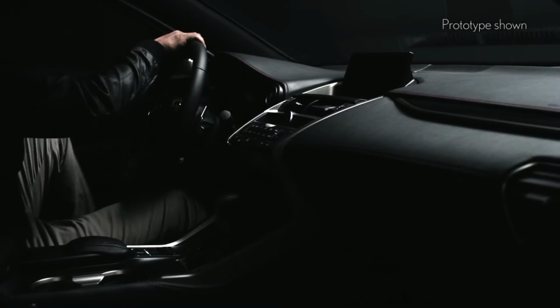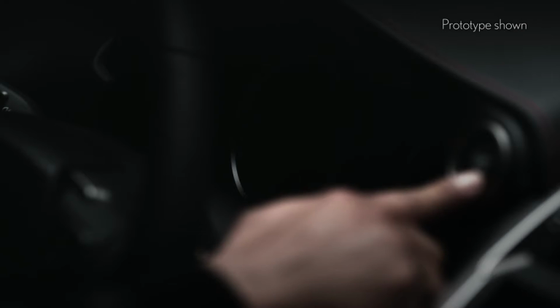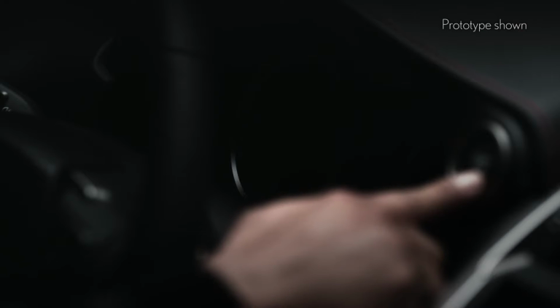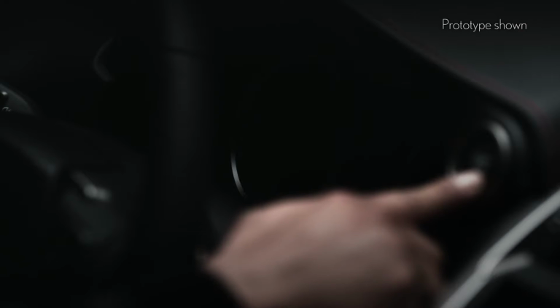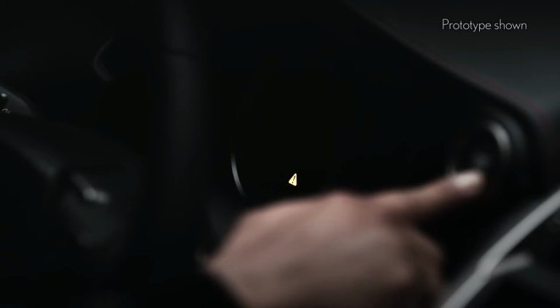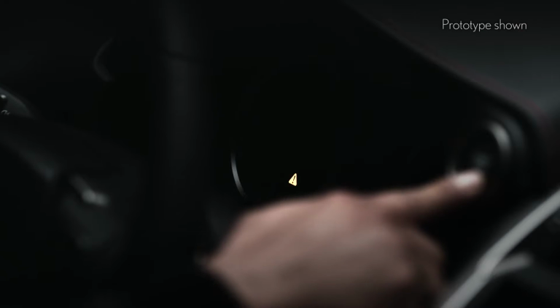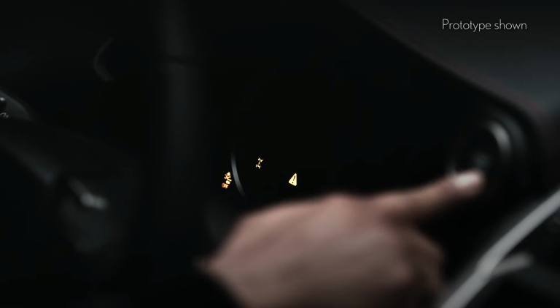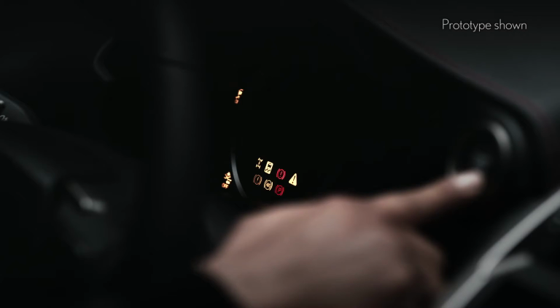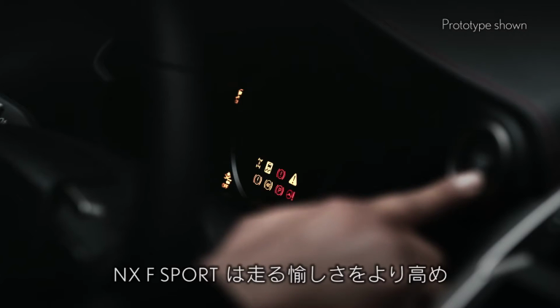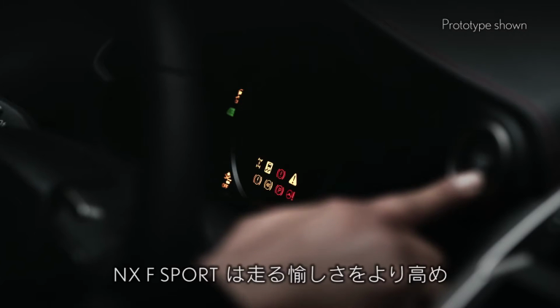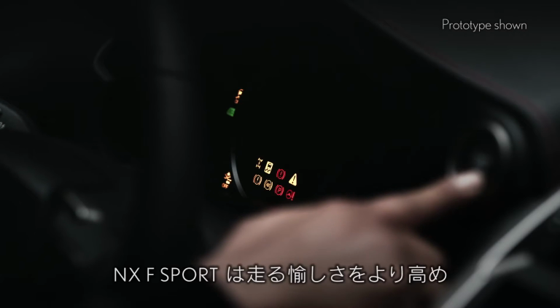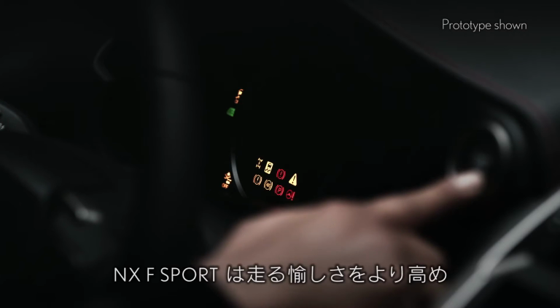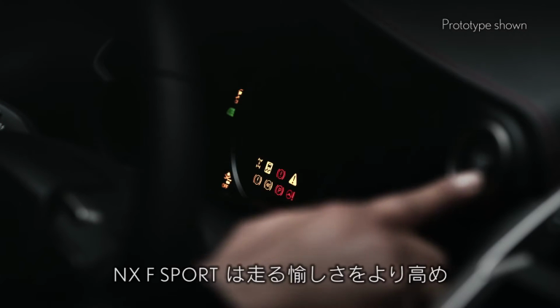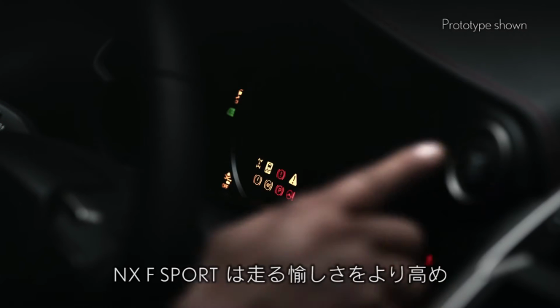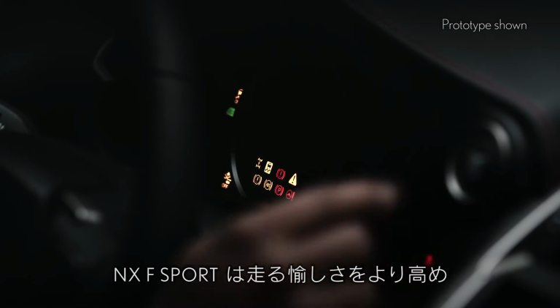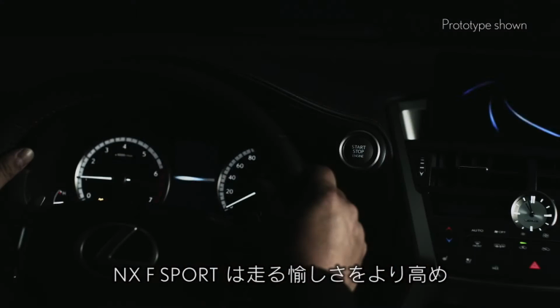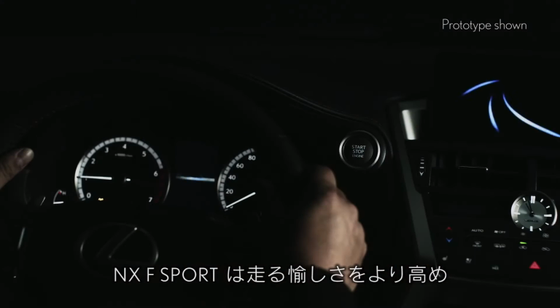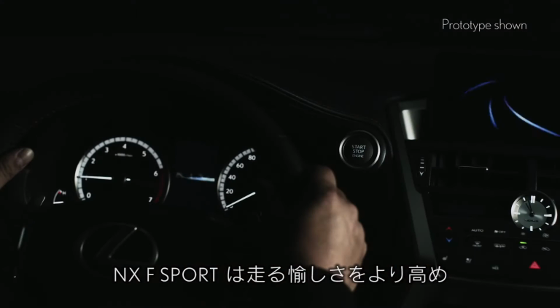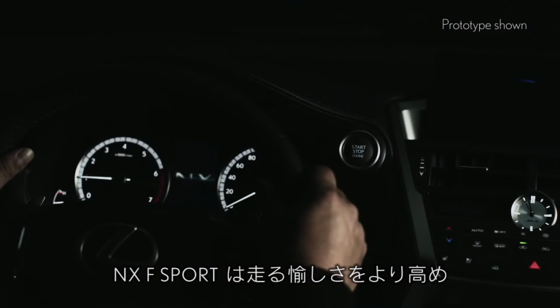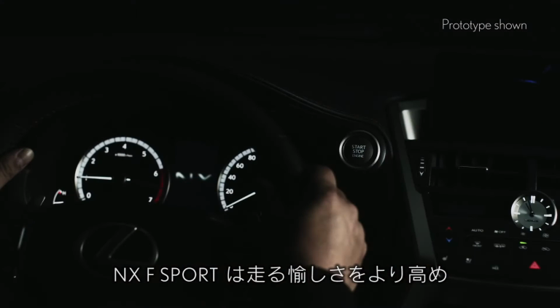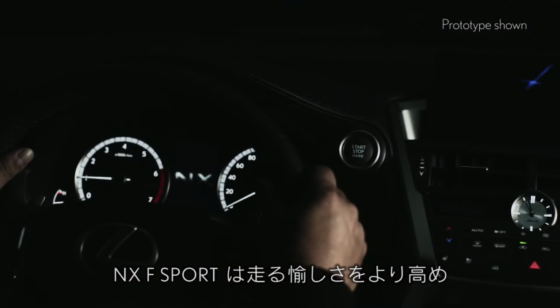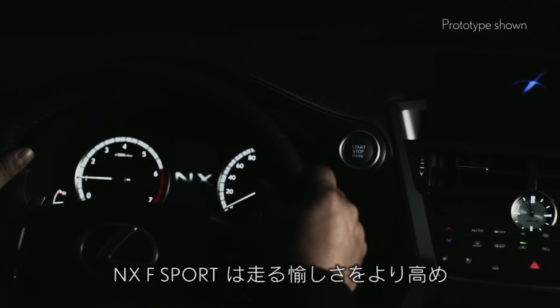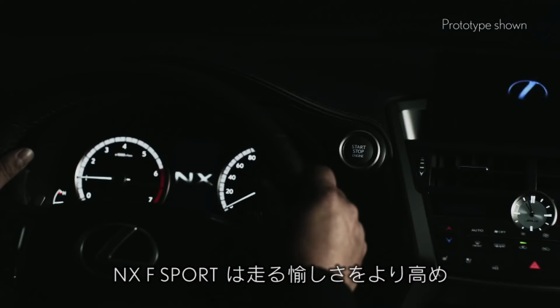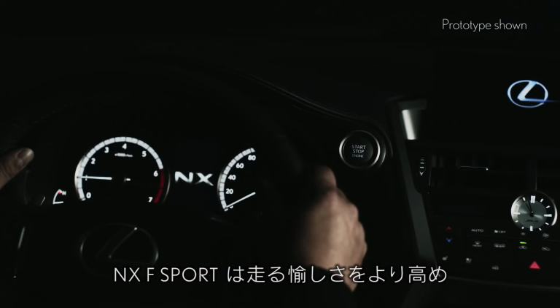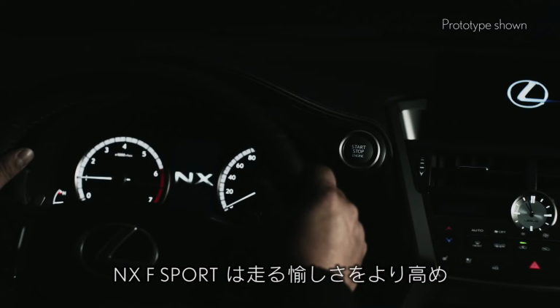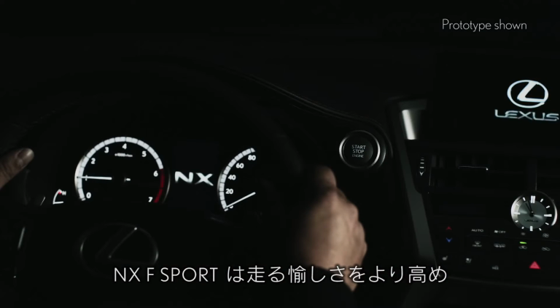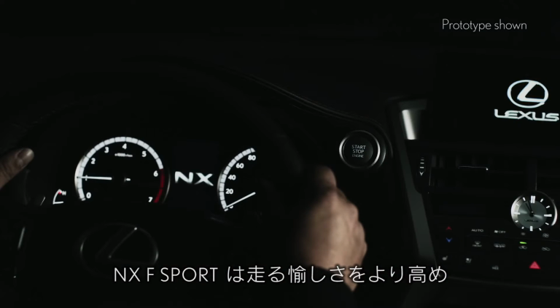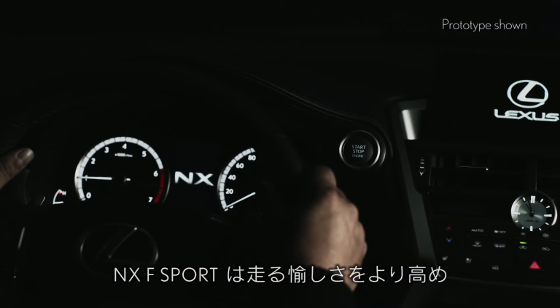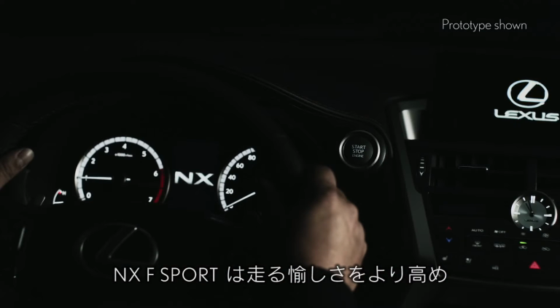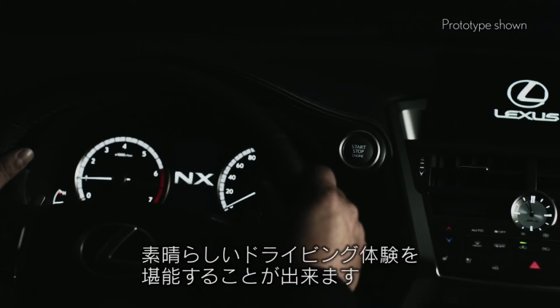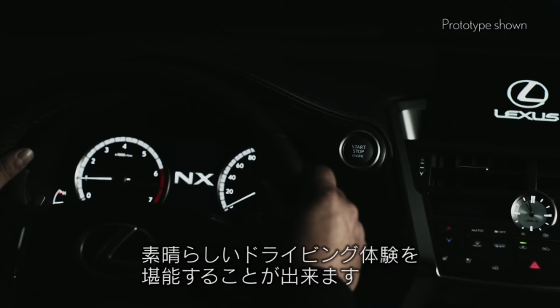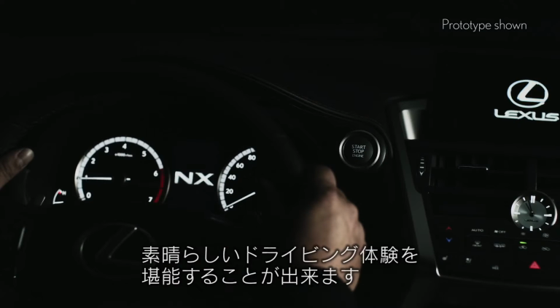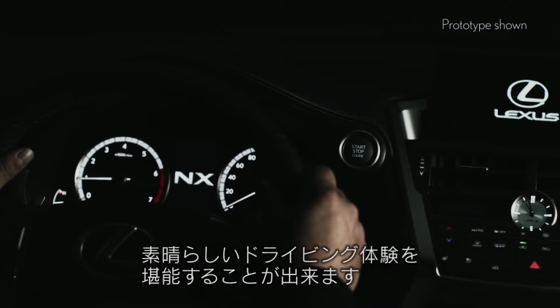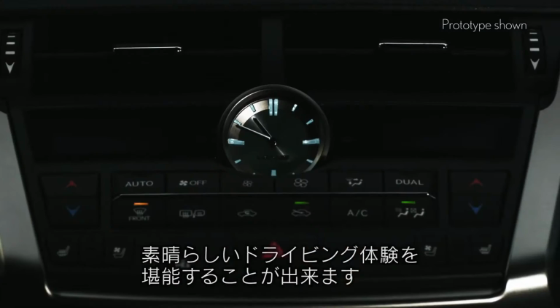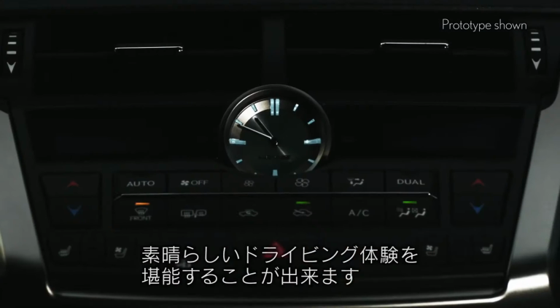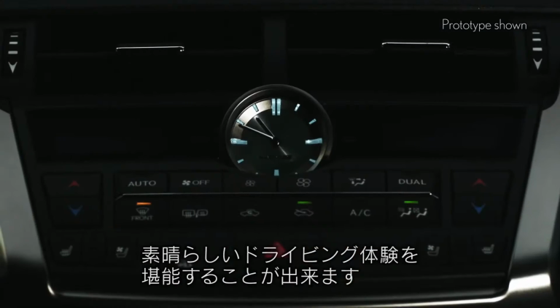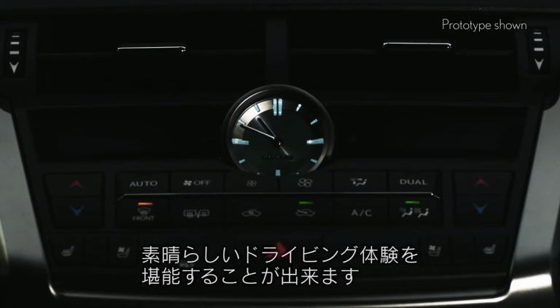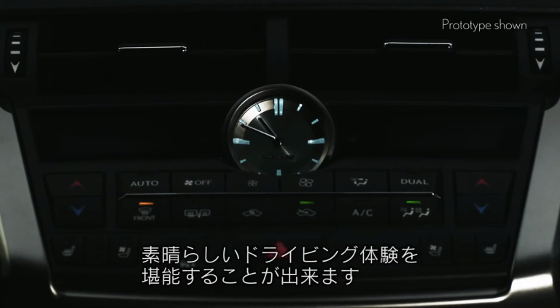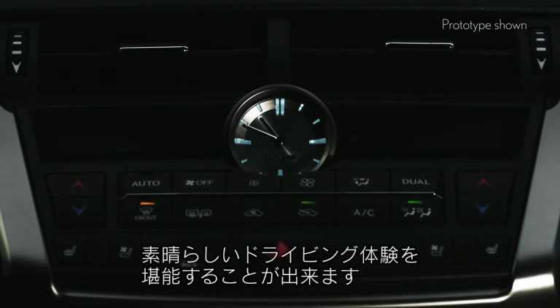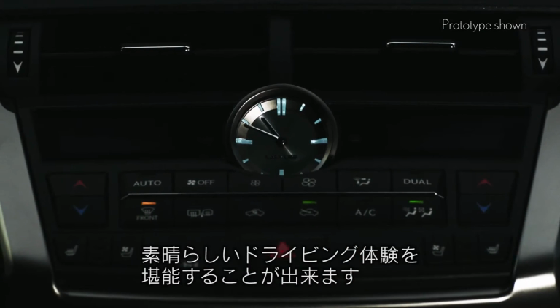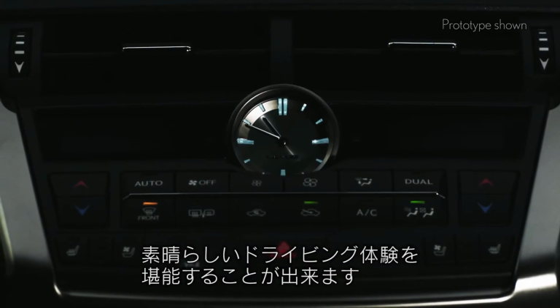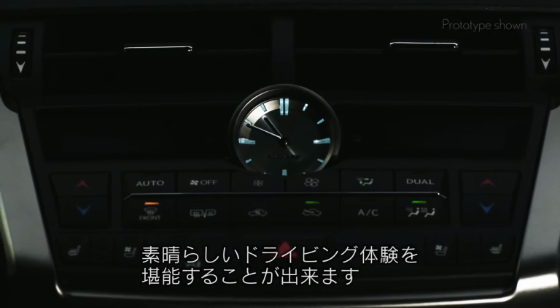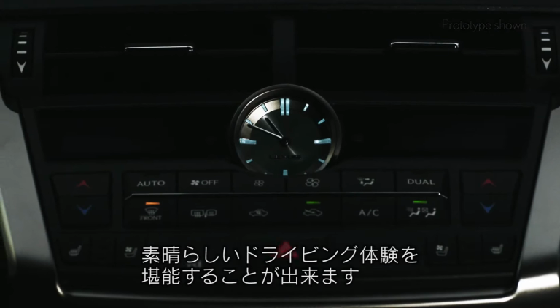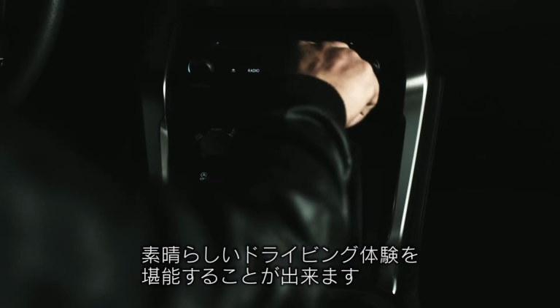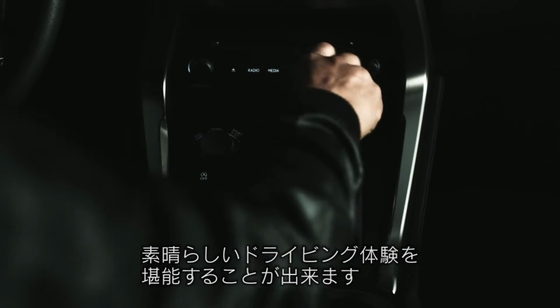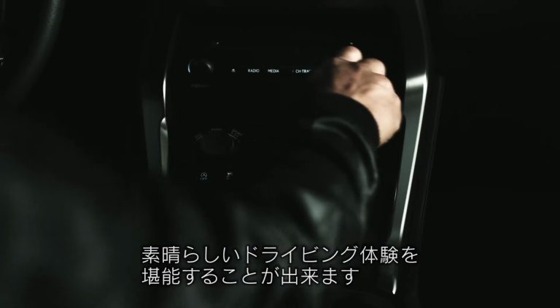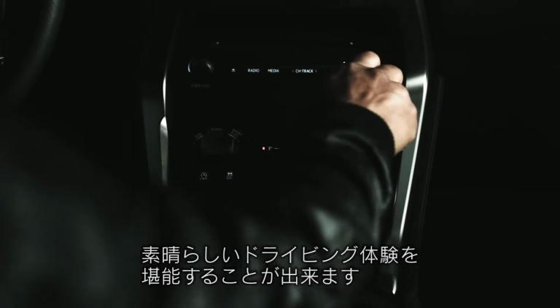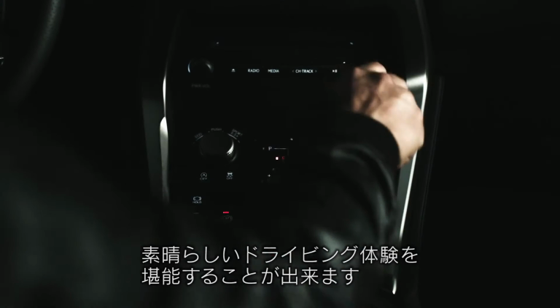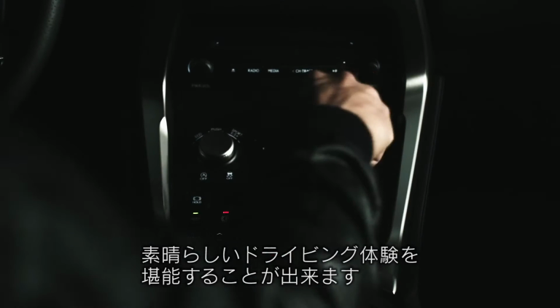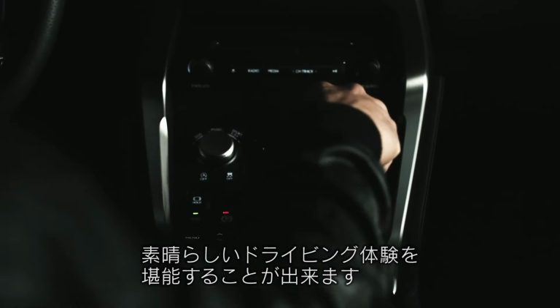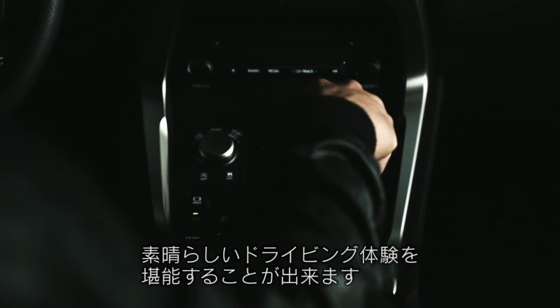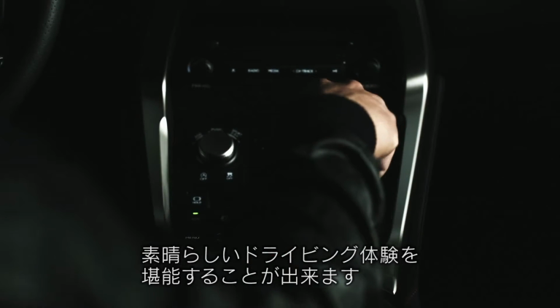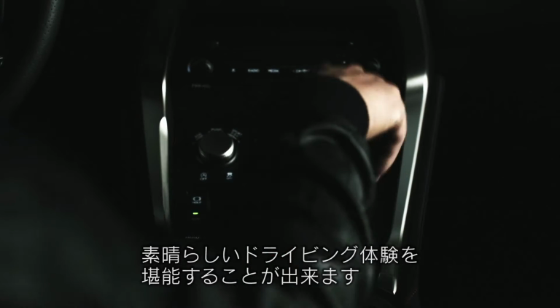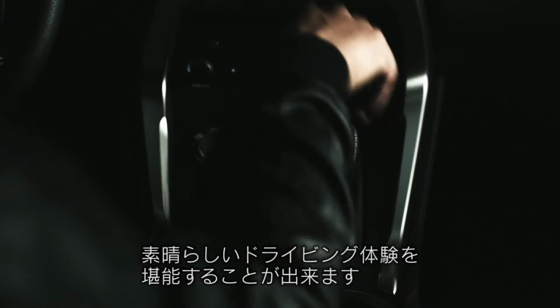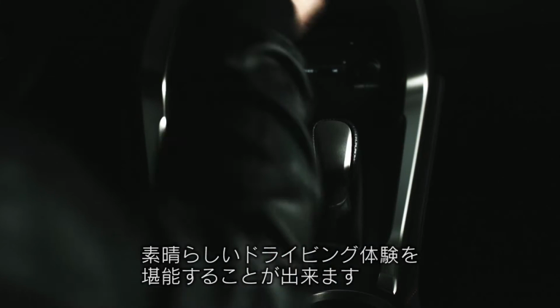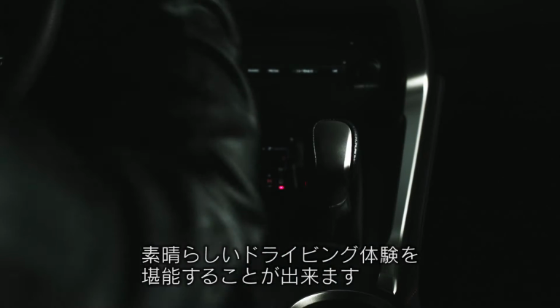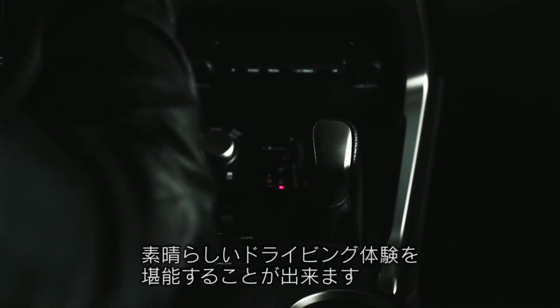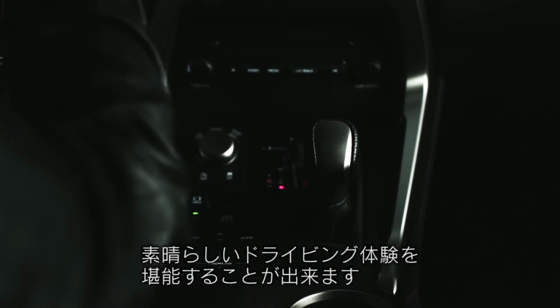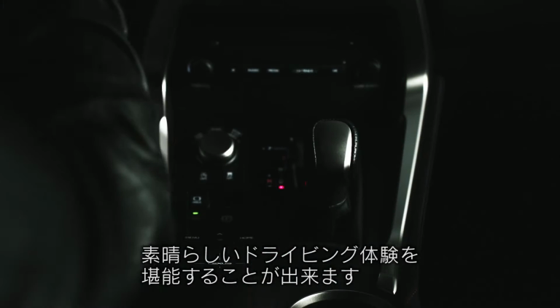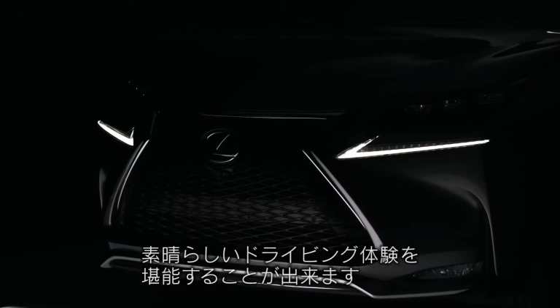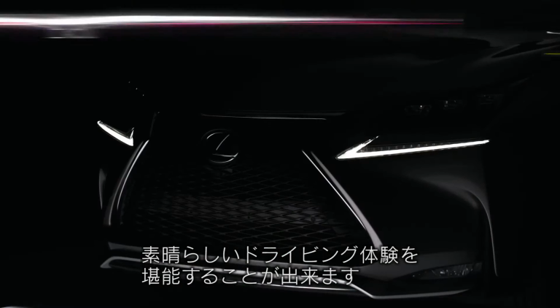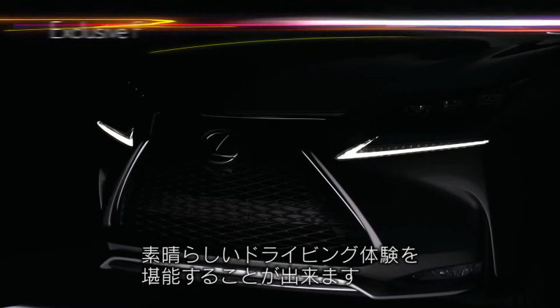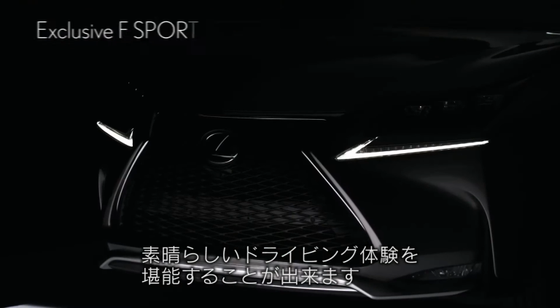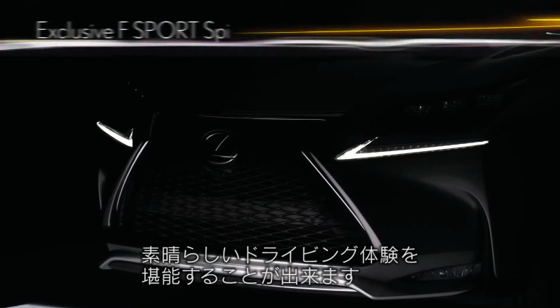The NXF Sport Exclusive achieves the ultimate driving experience by accentuating the aggressive sportiness.